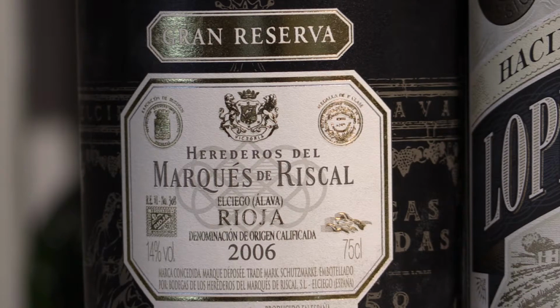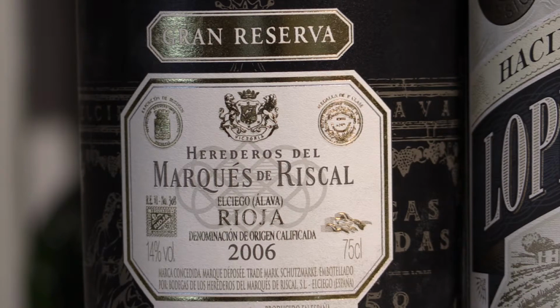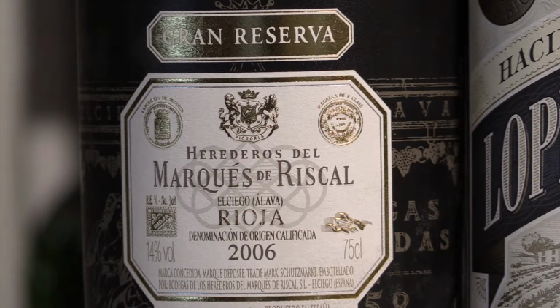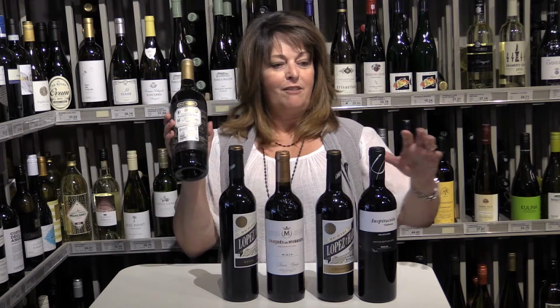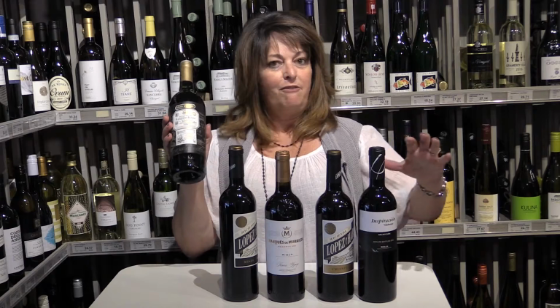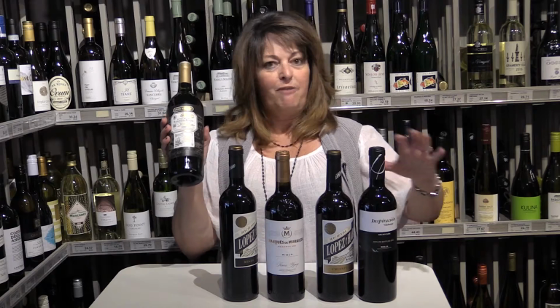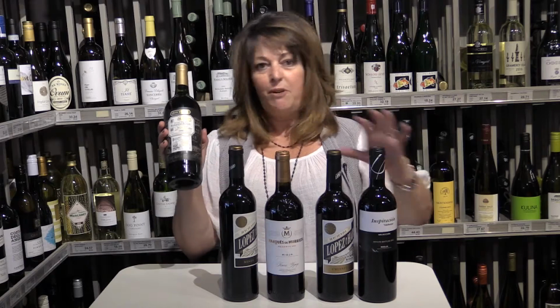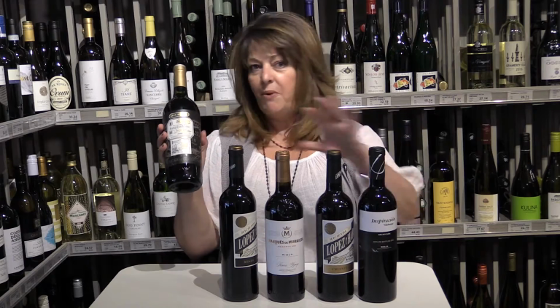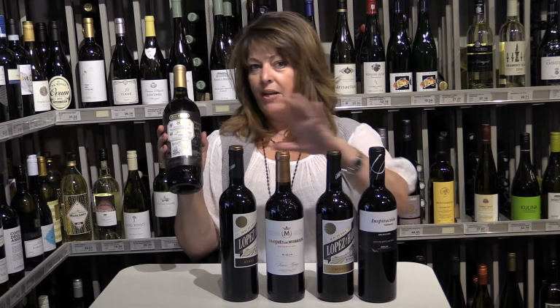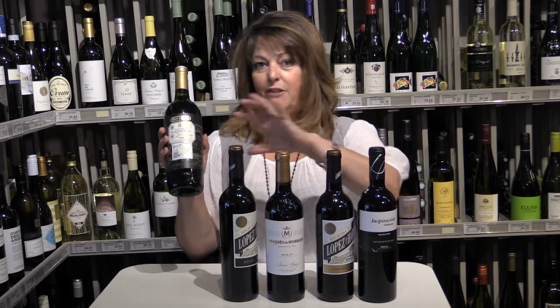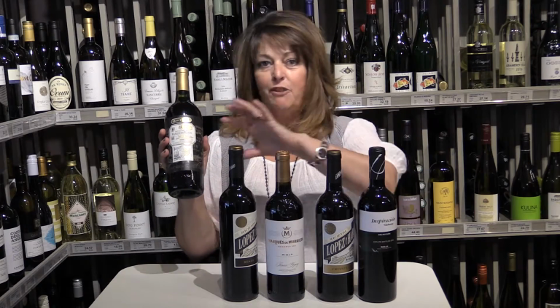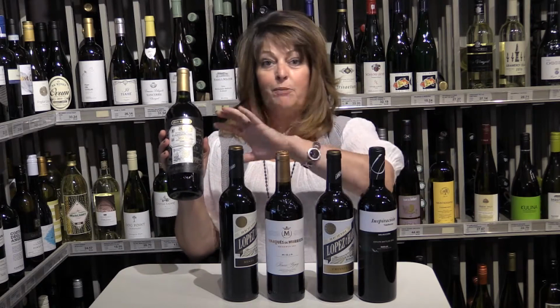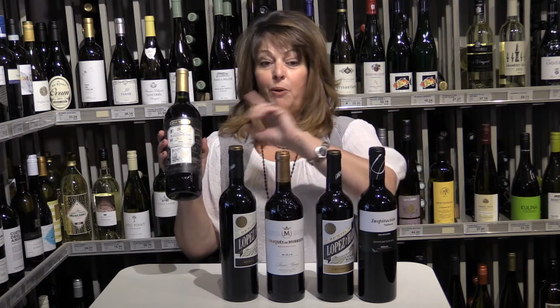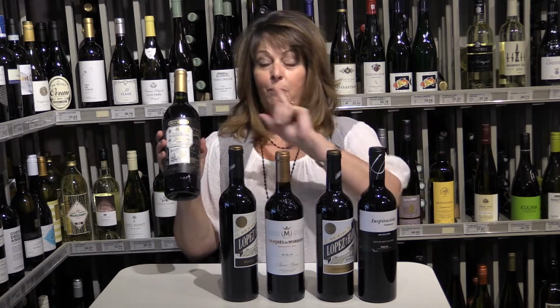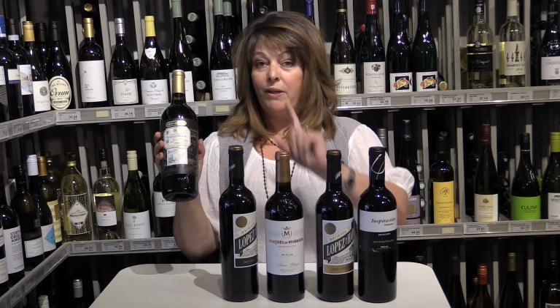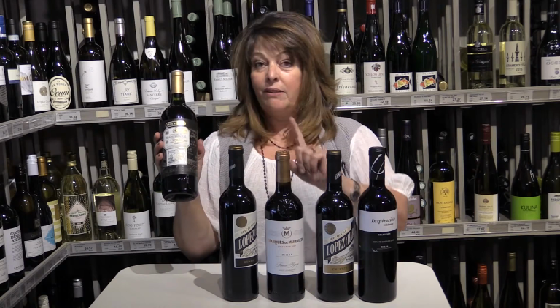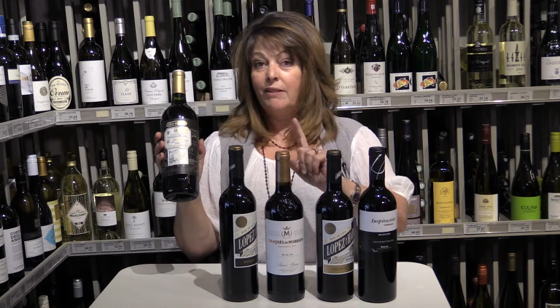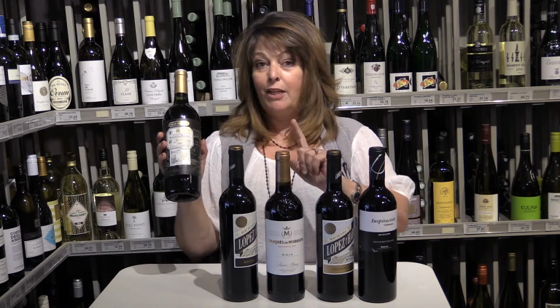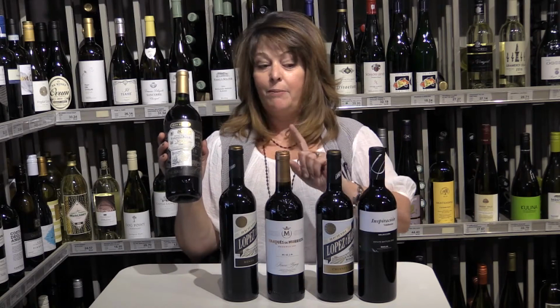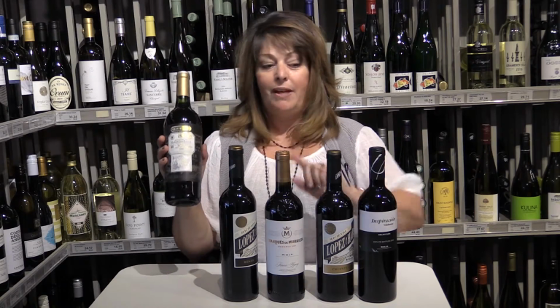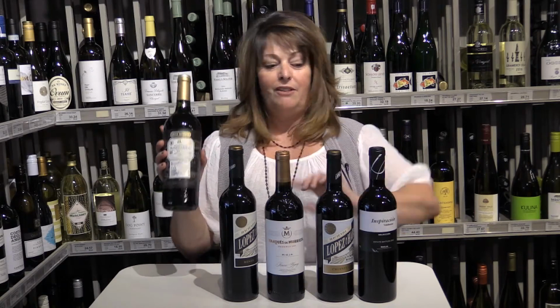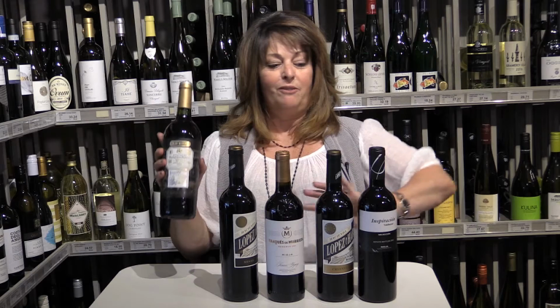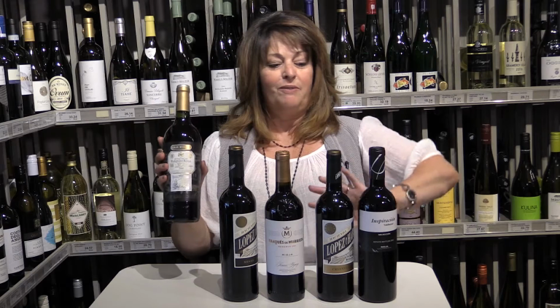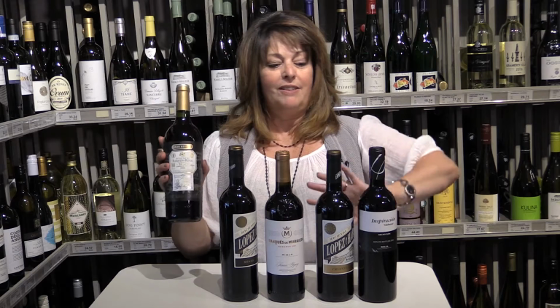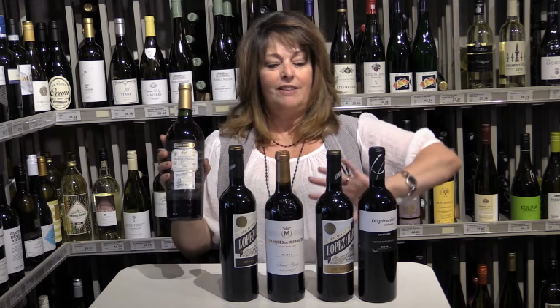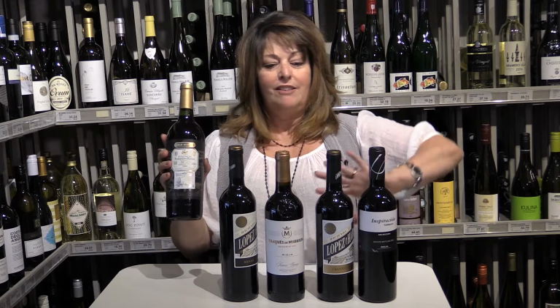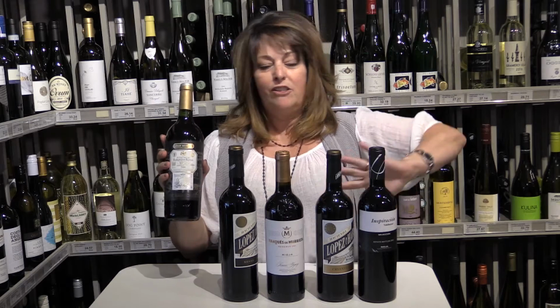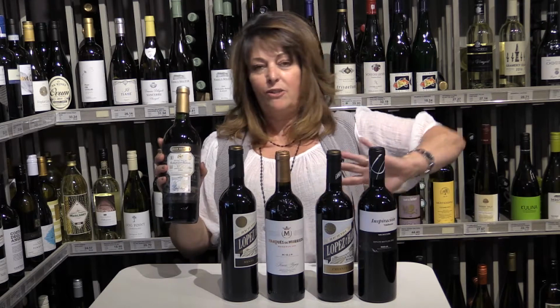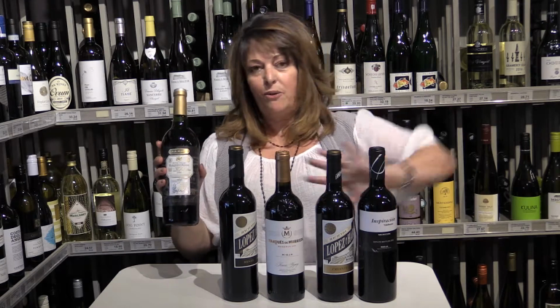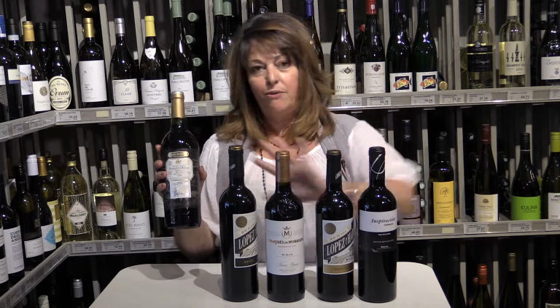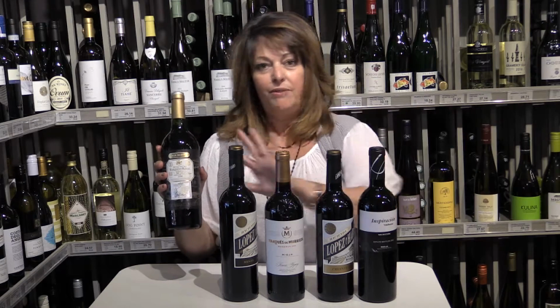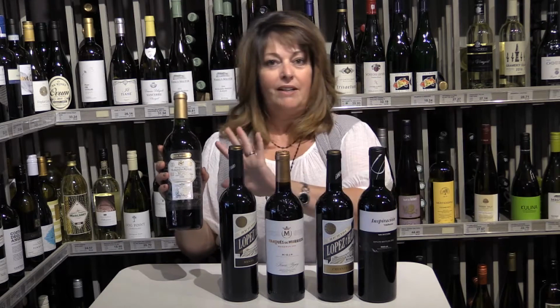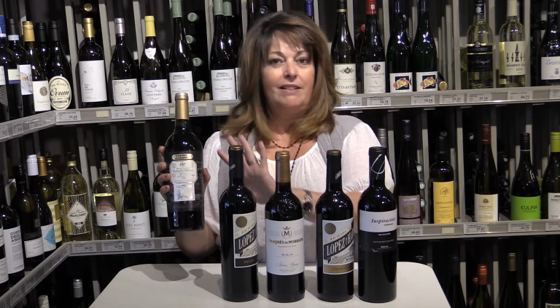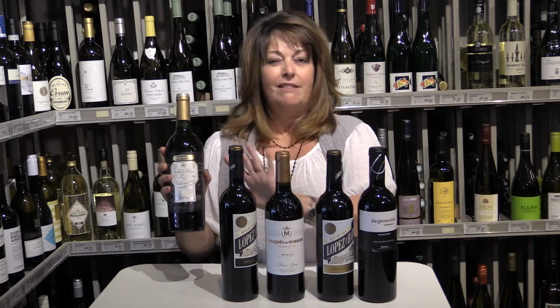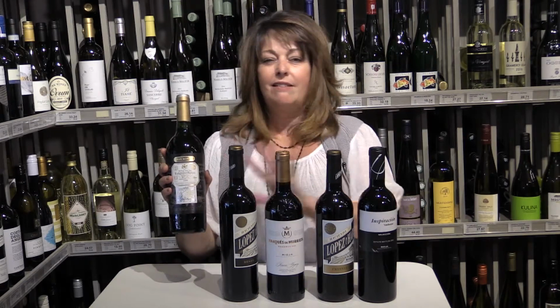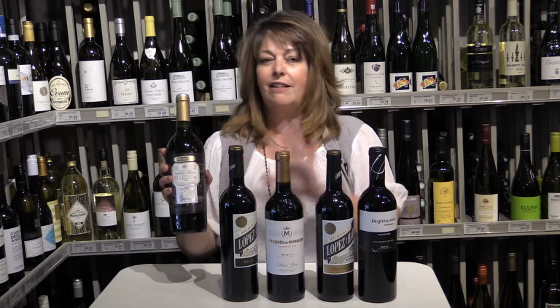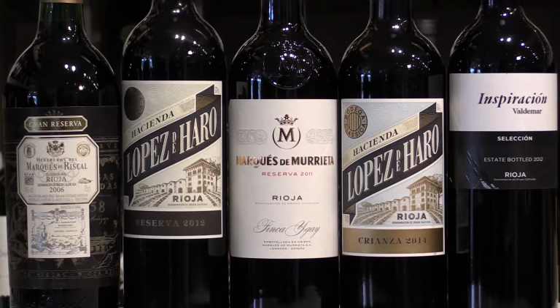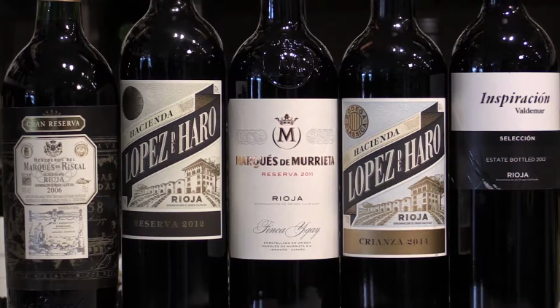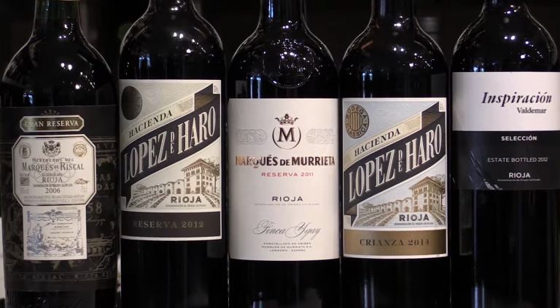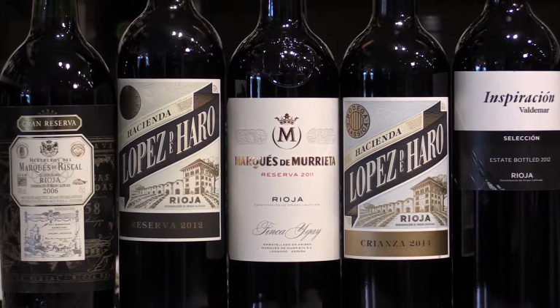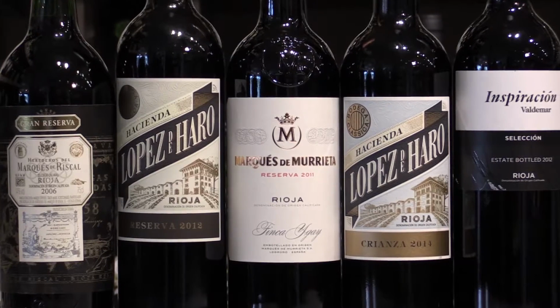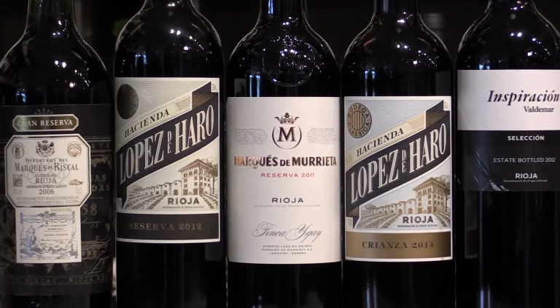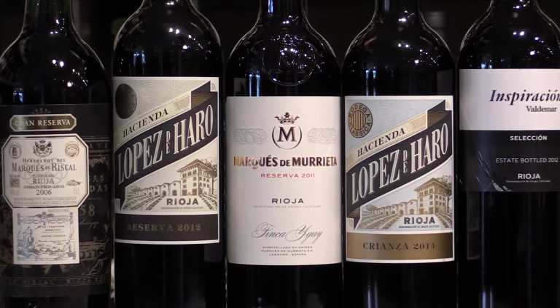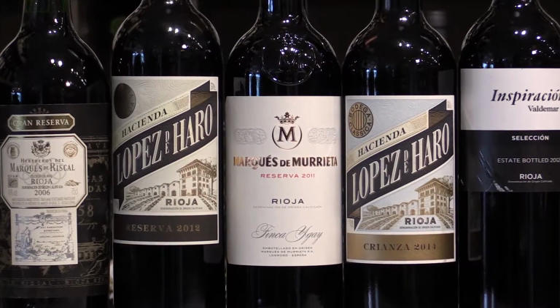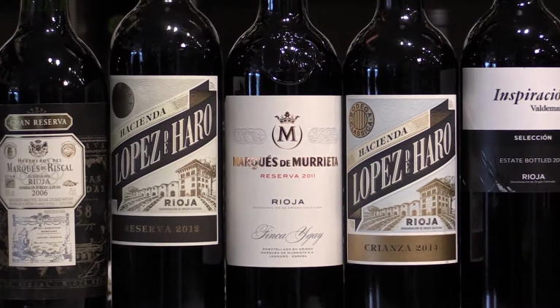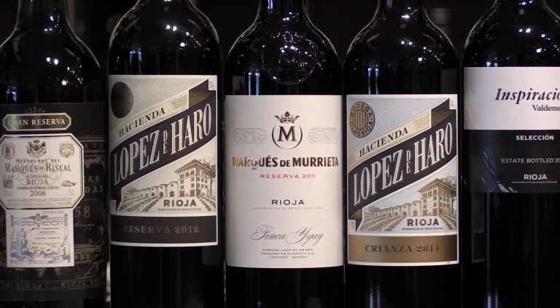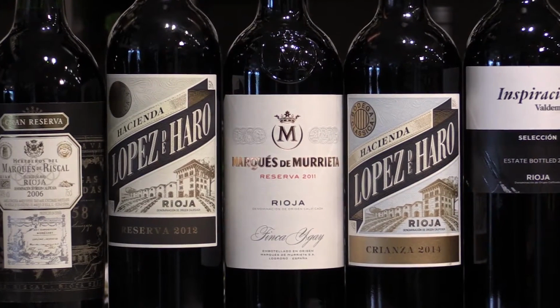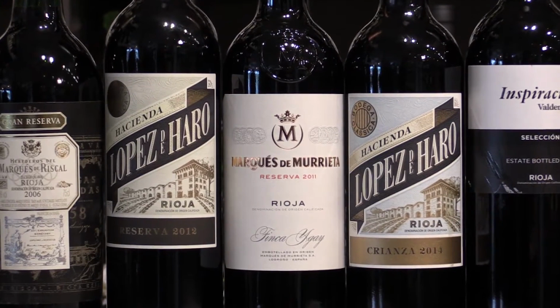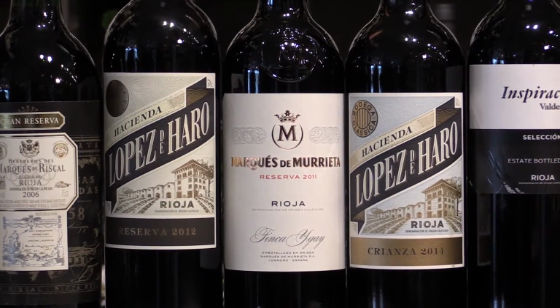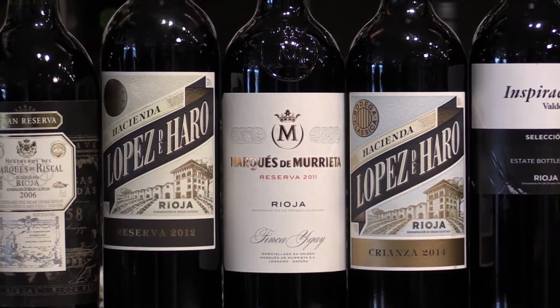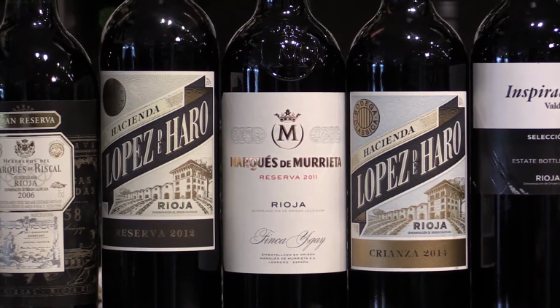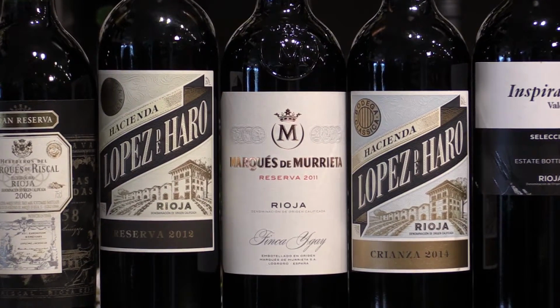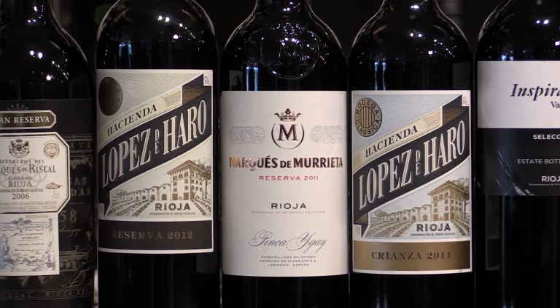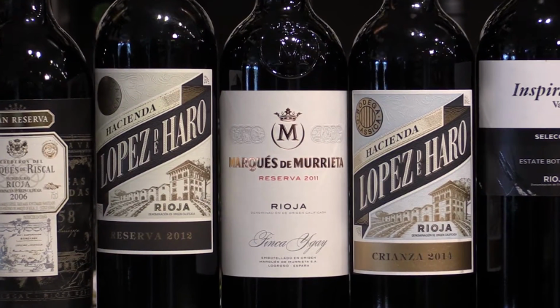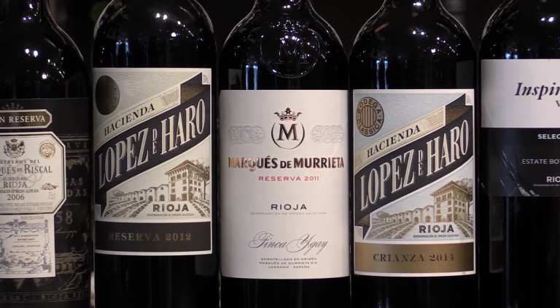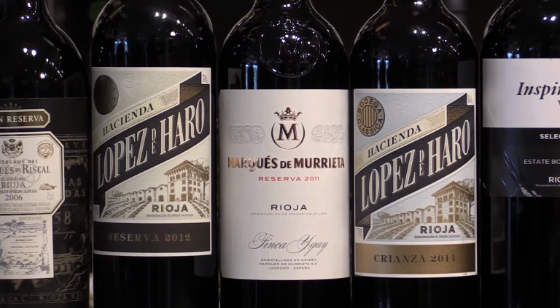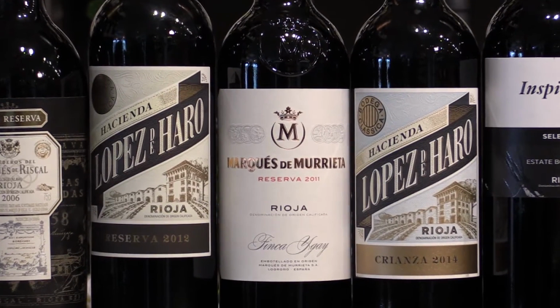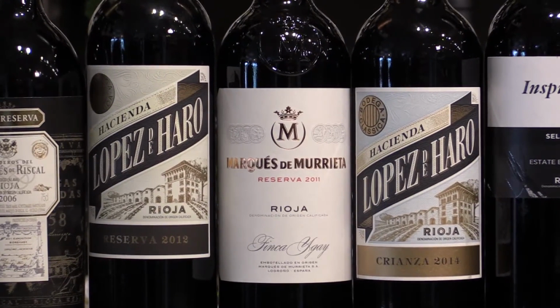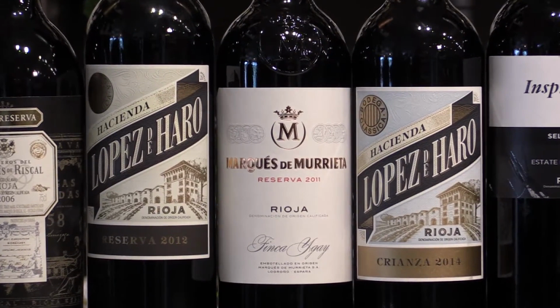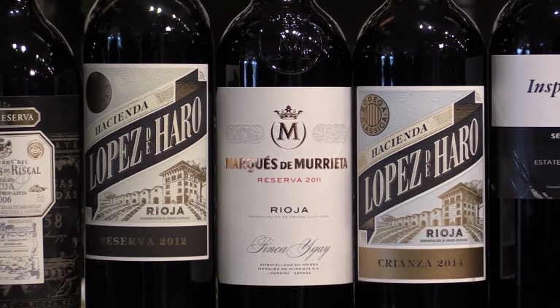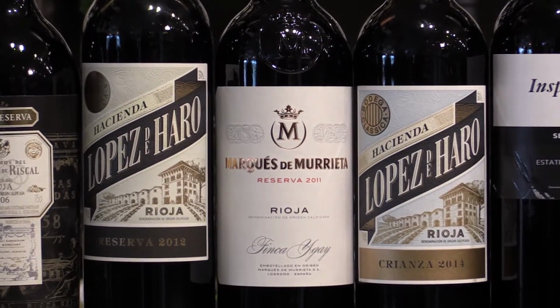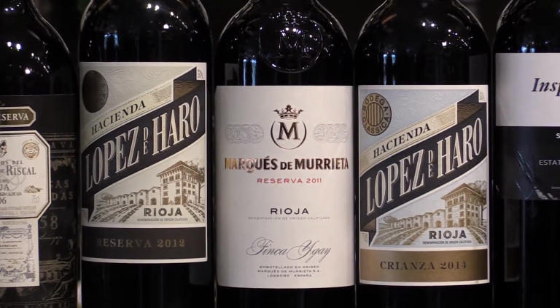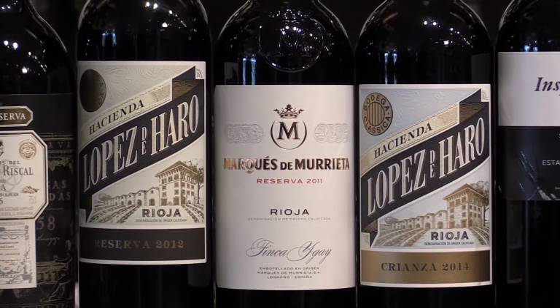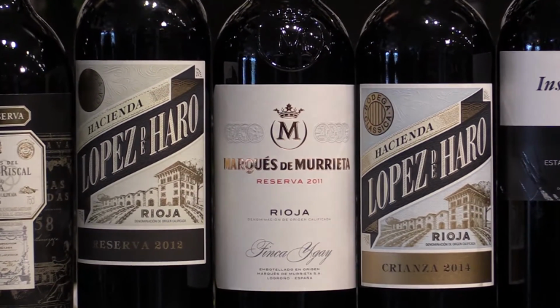It's a fun way to explore one grape, and the styles are so varied and so unique — it's just a great place to go. Rioja.